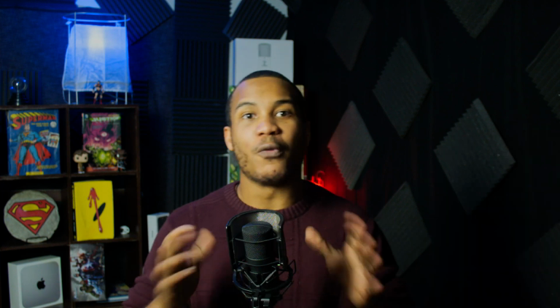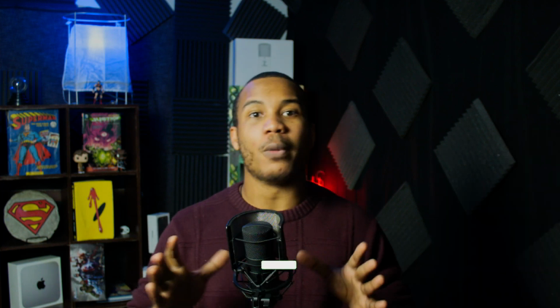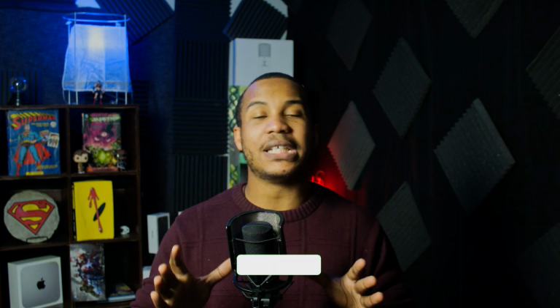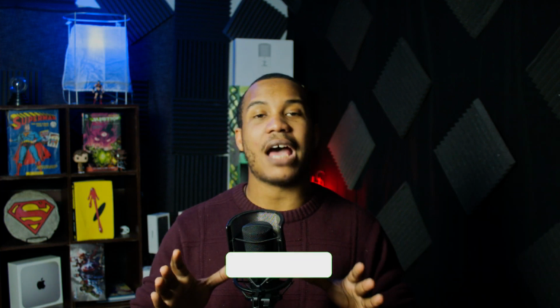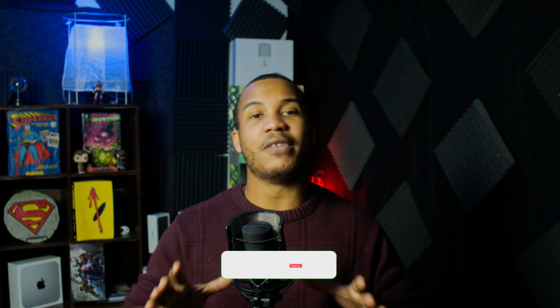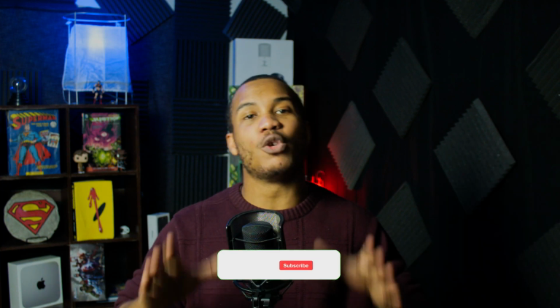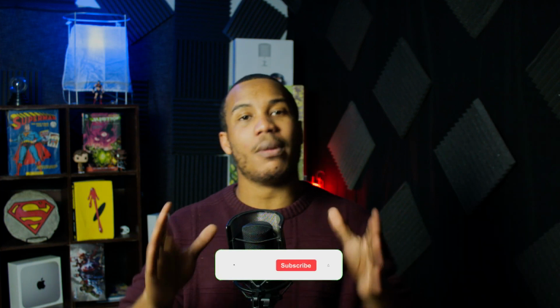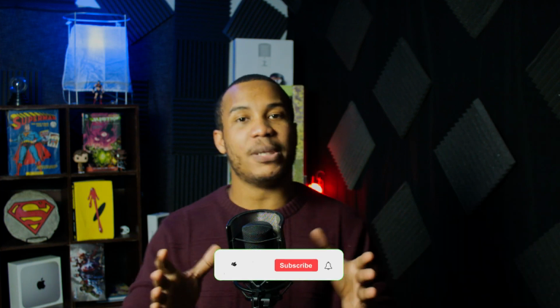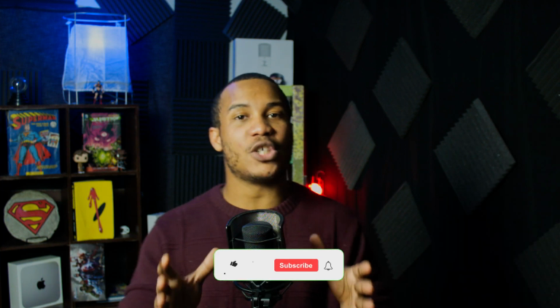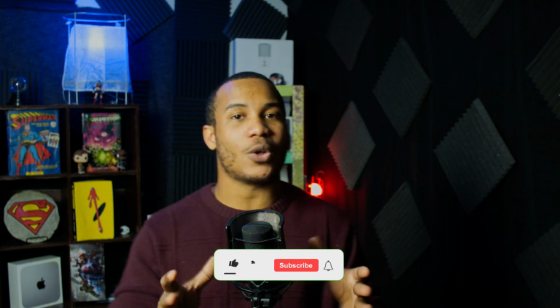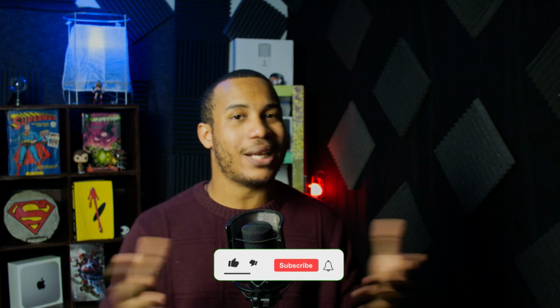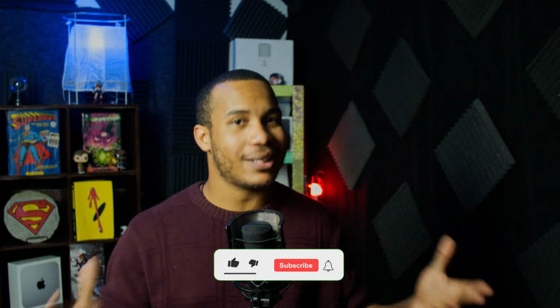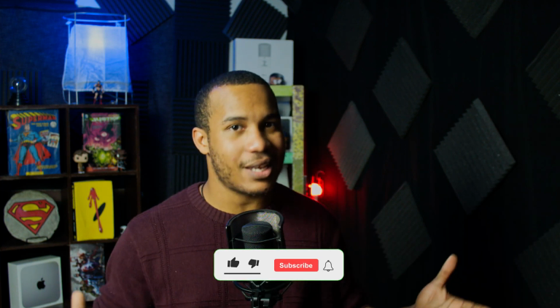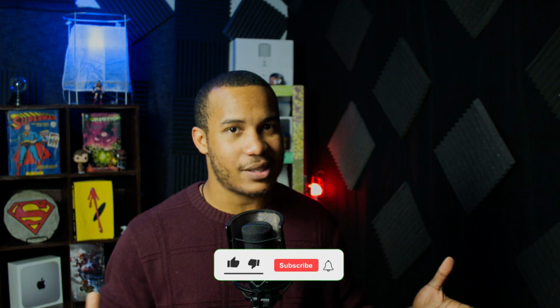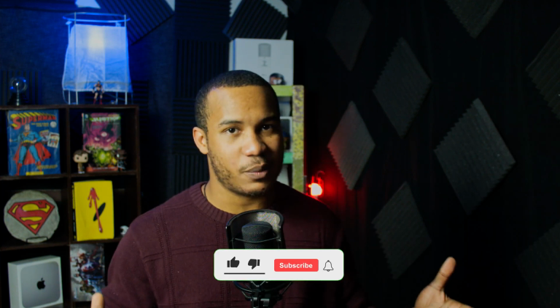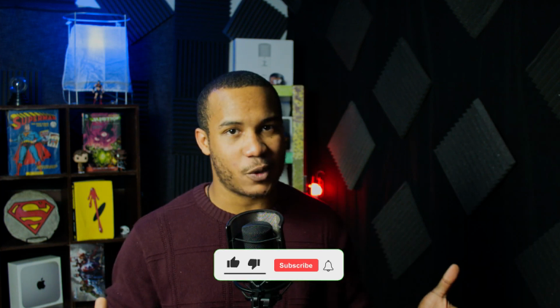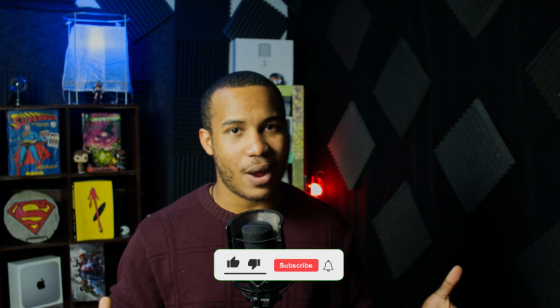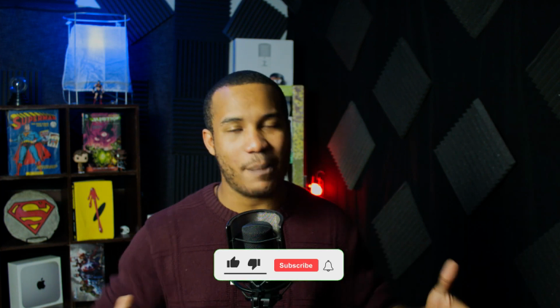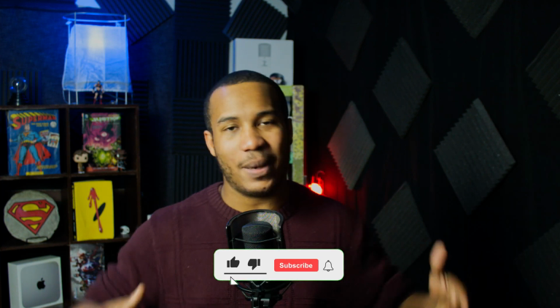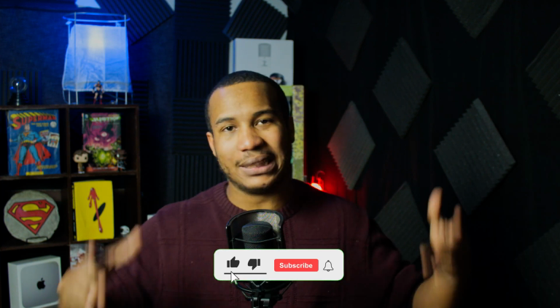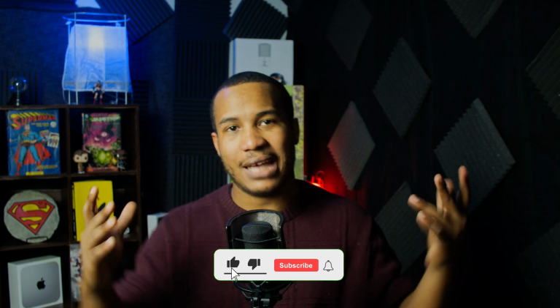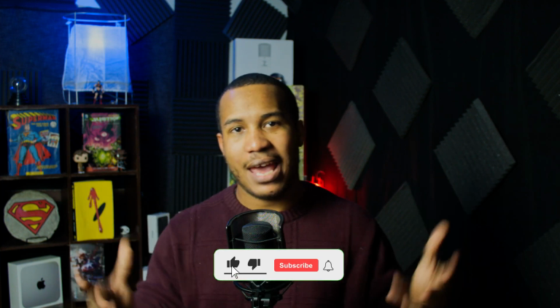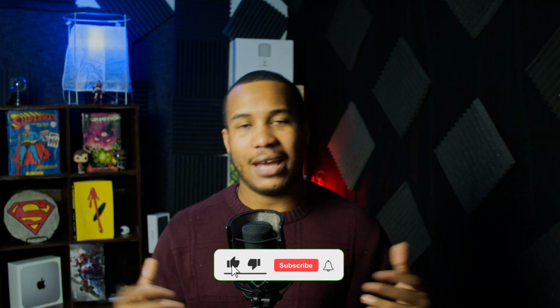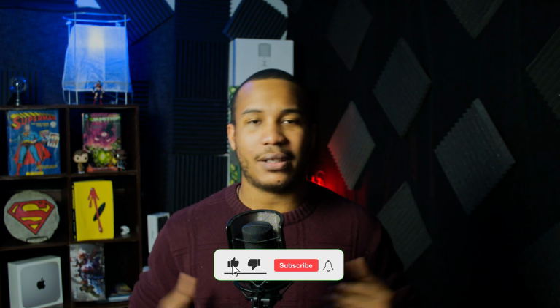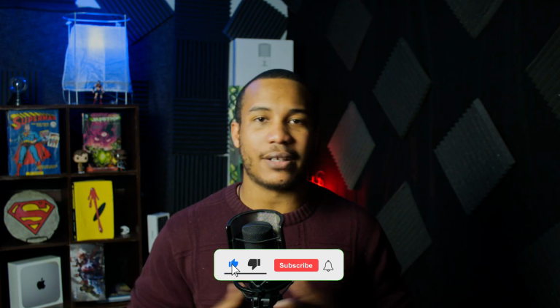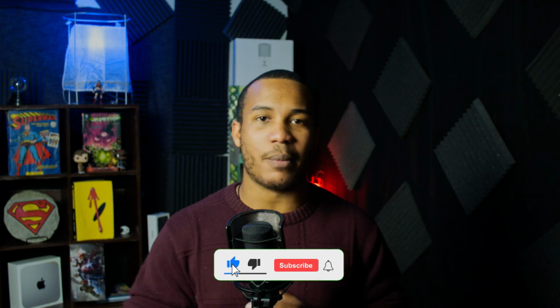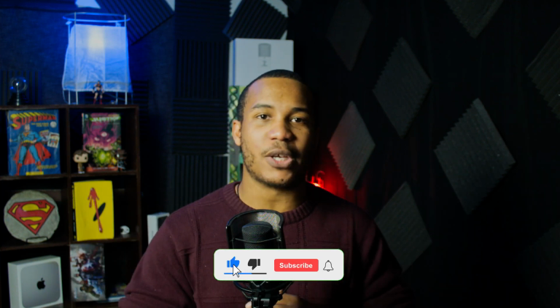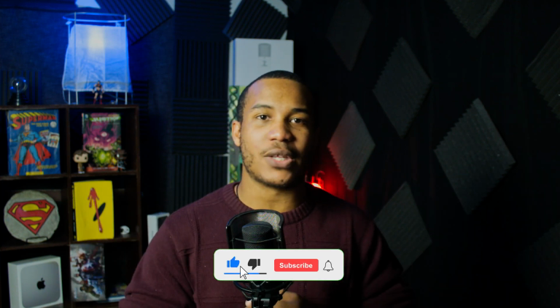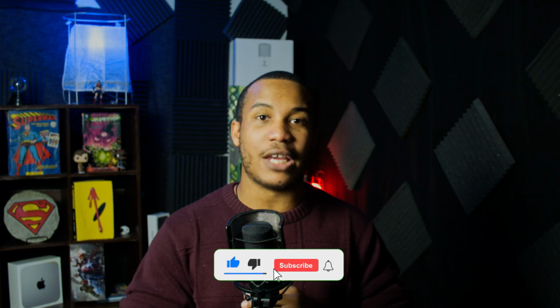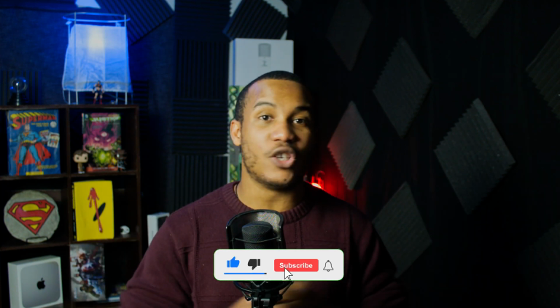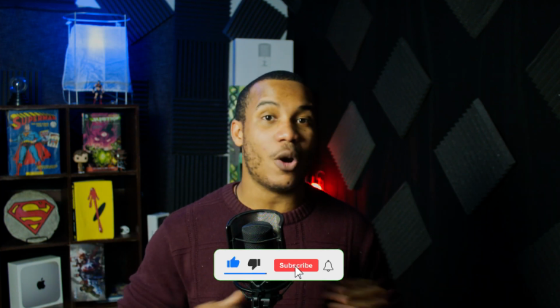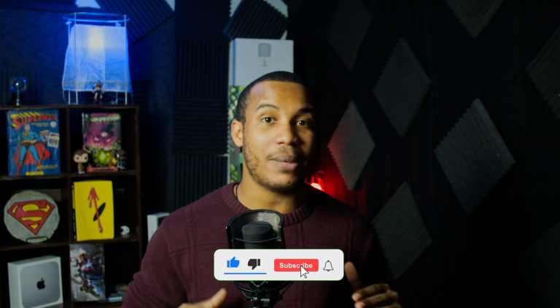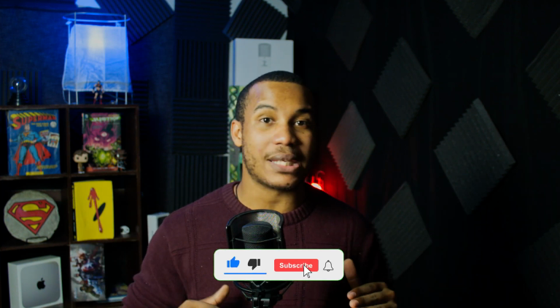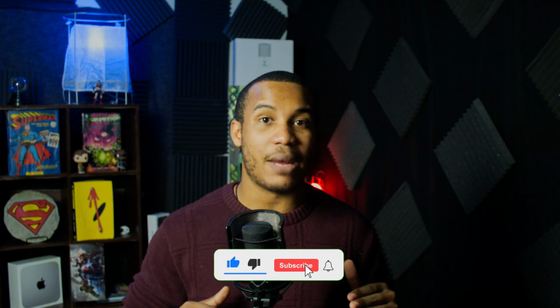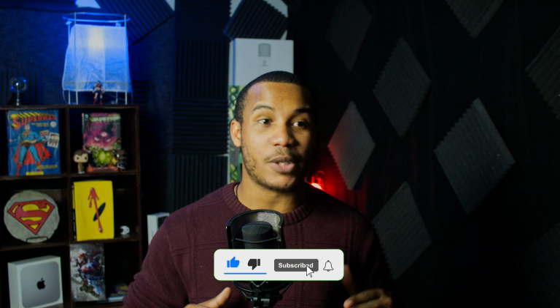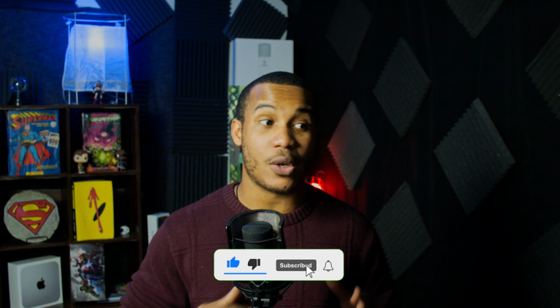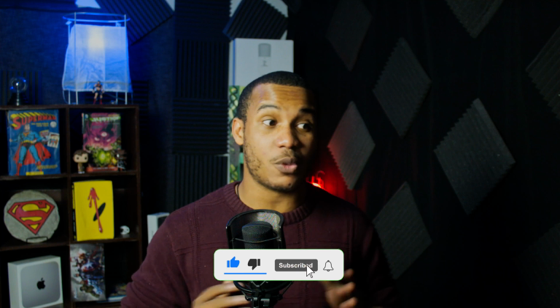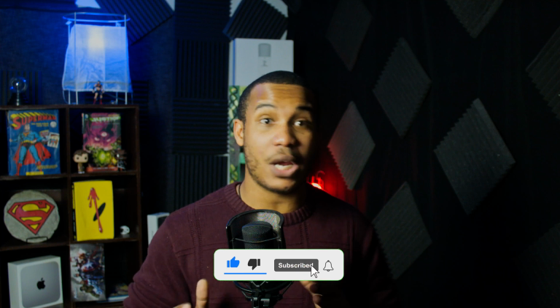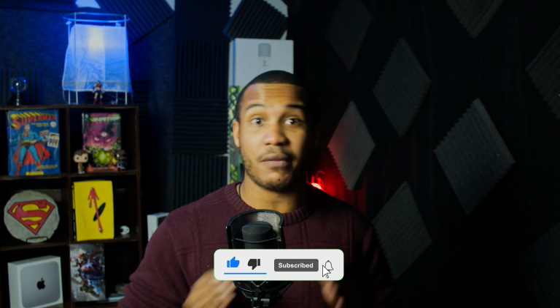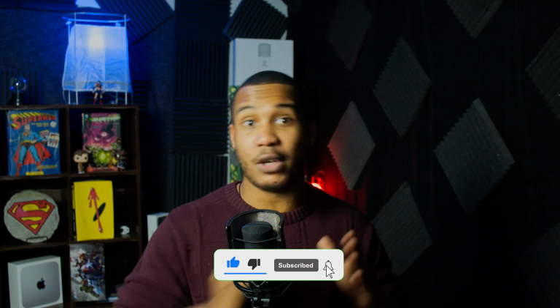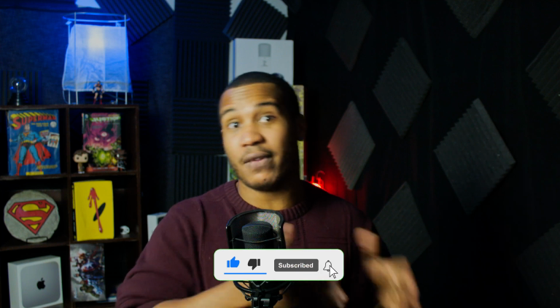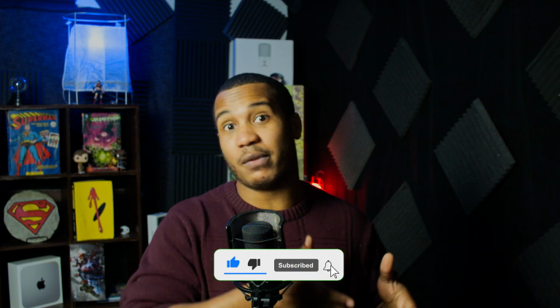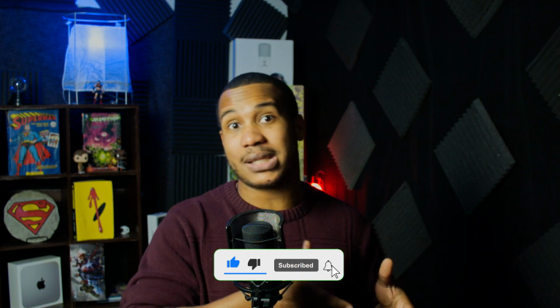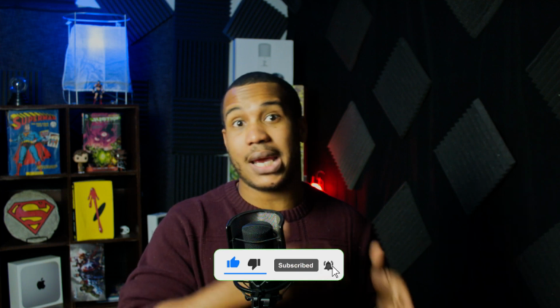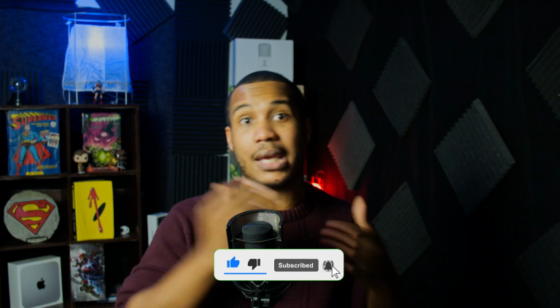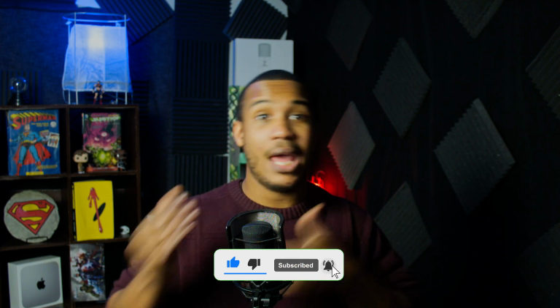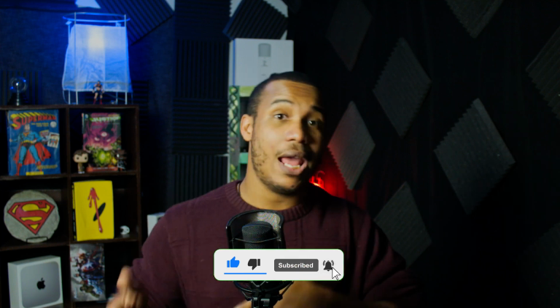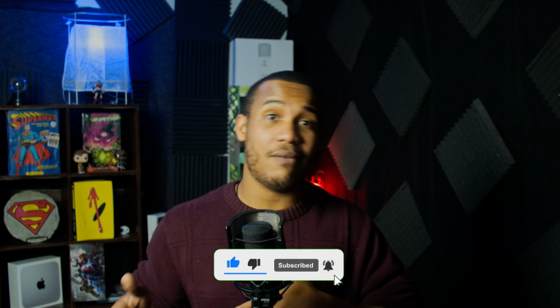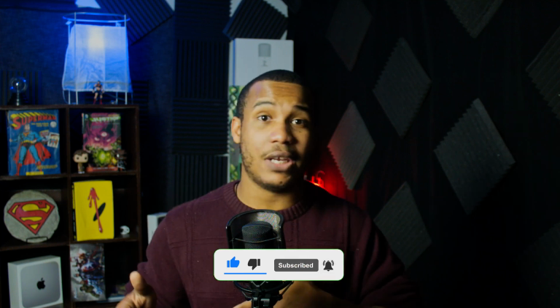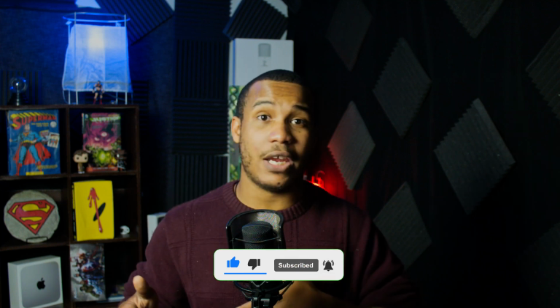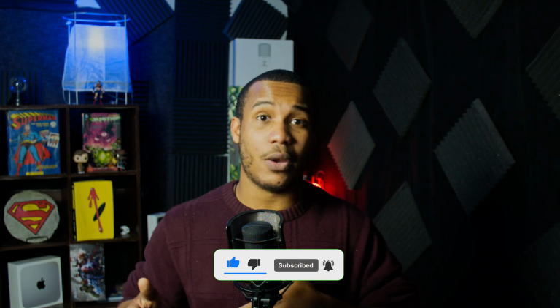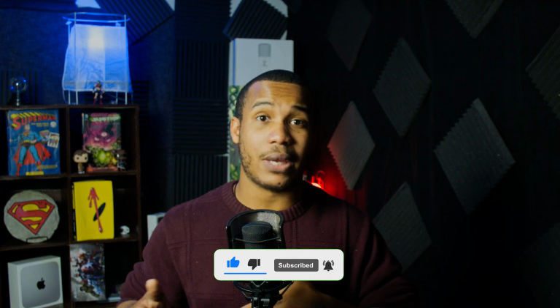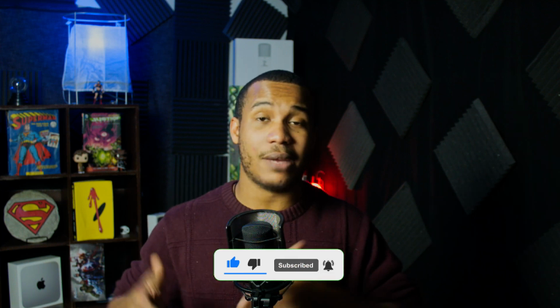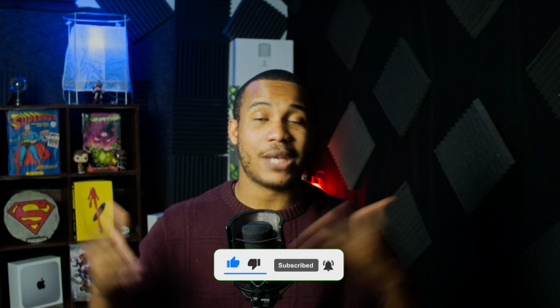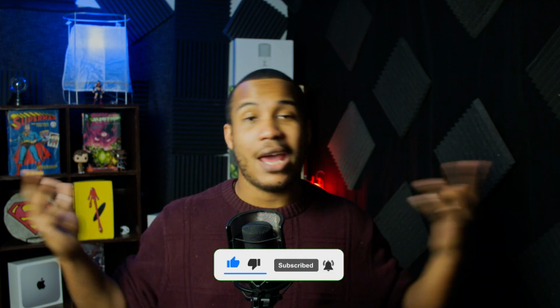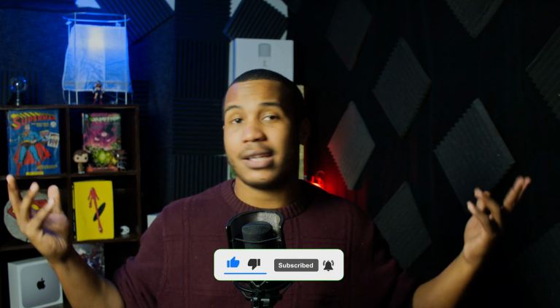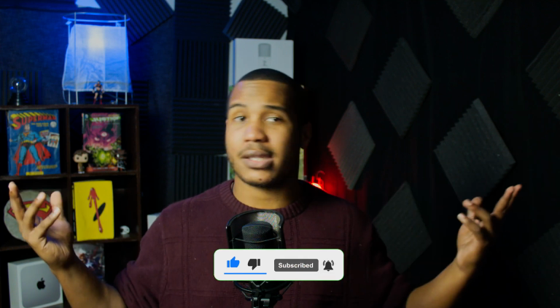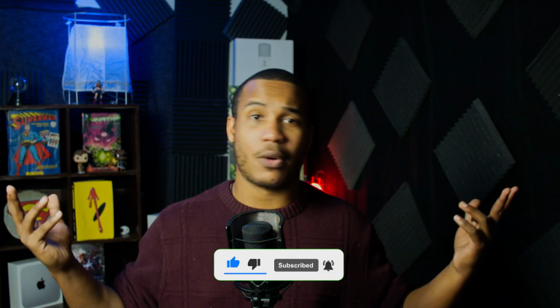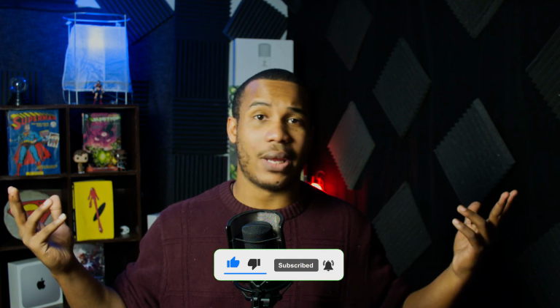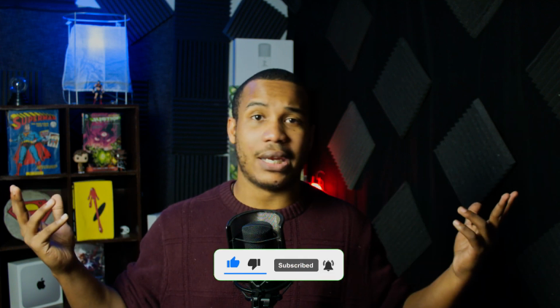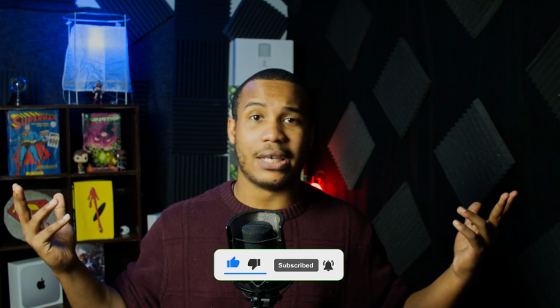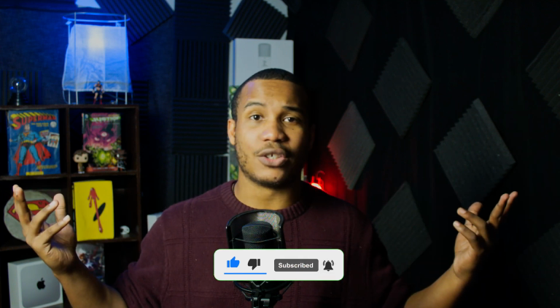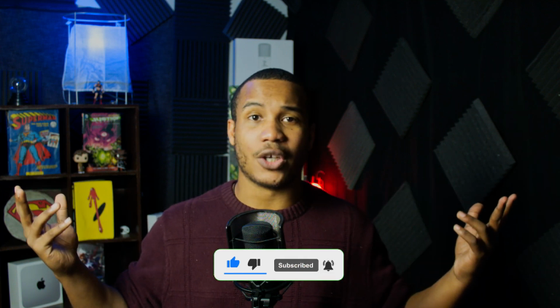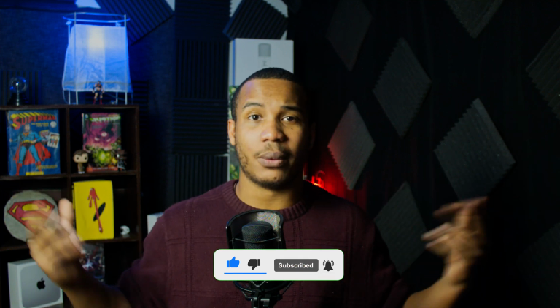Before we dive into it, be sure to hit that subscribe button and click the bell so that you don't miss an episode as we cover your favorite tech and video games. It's the Granite Geek Show.